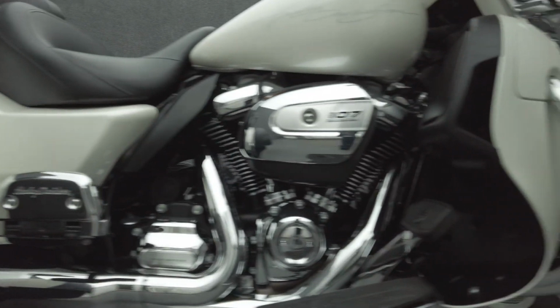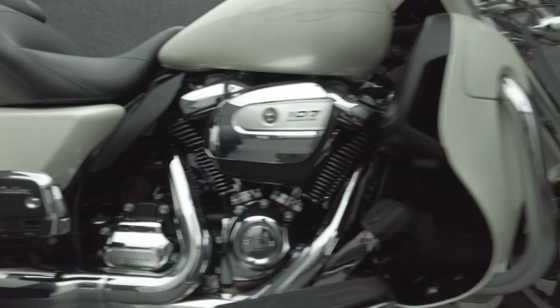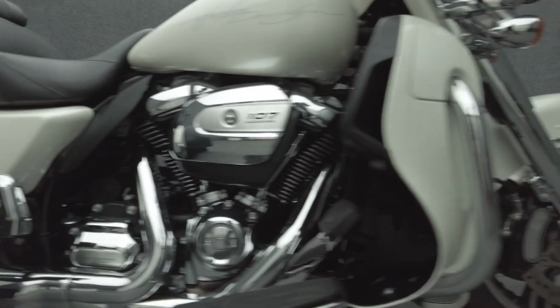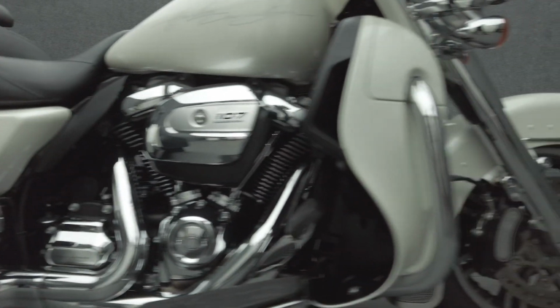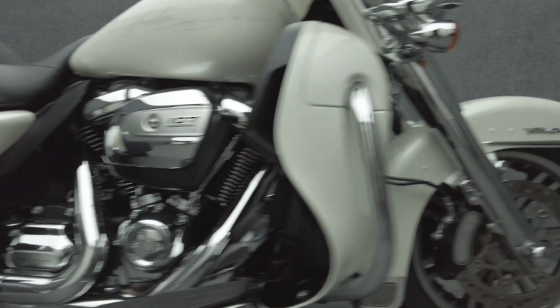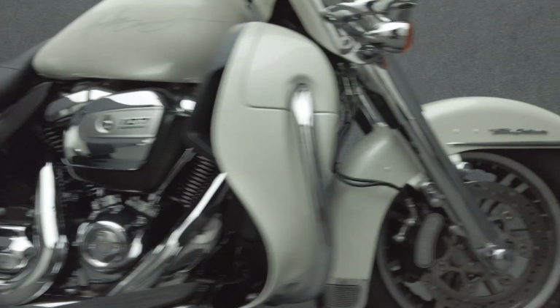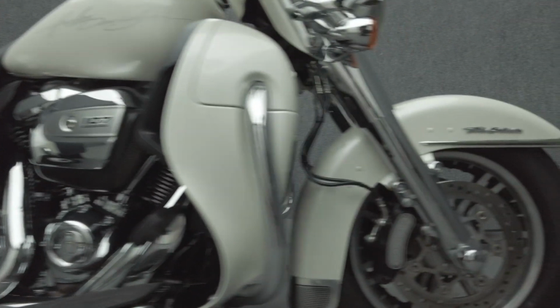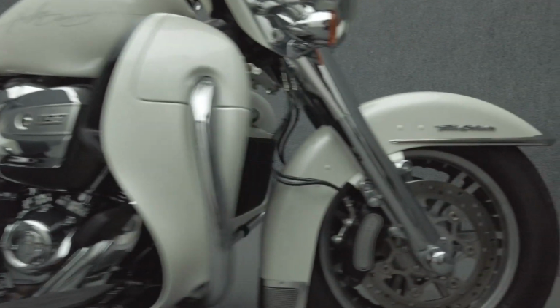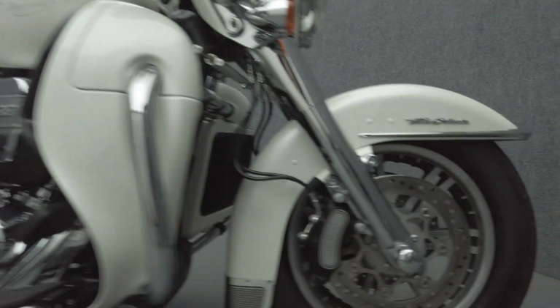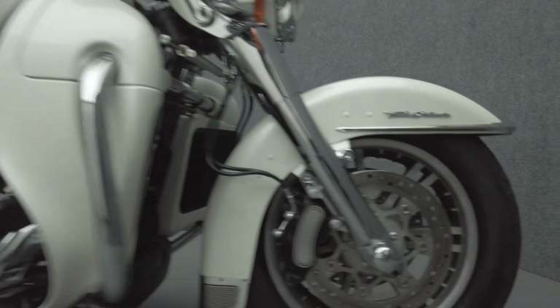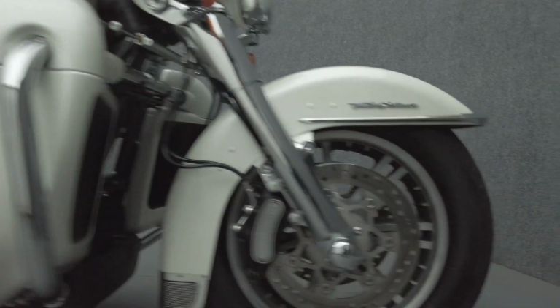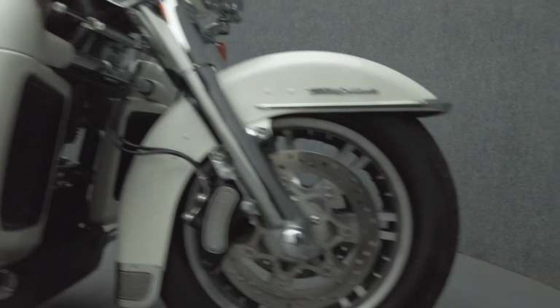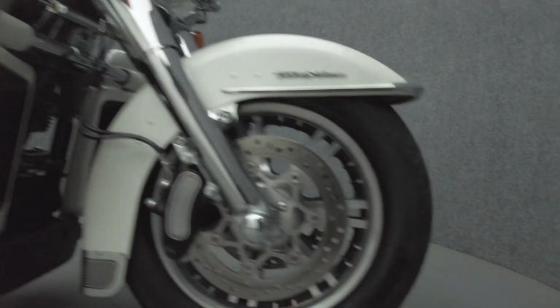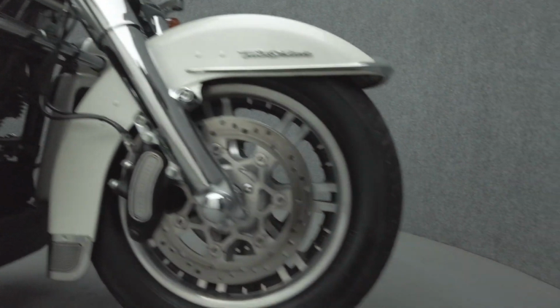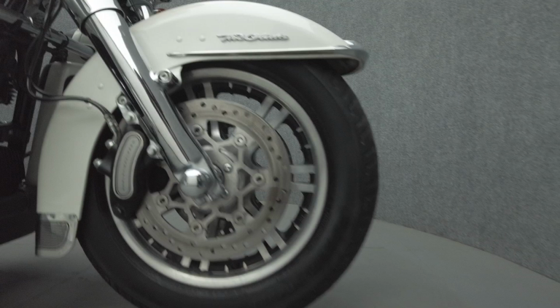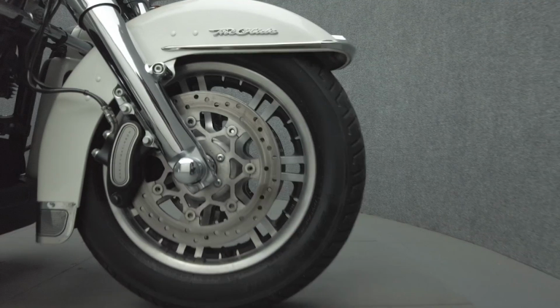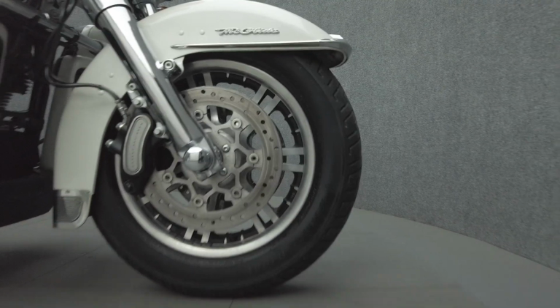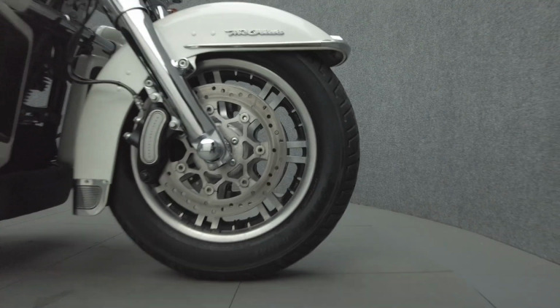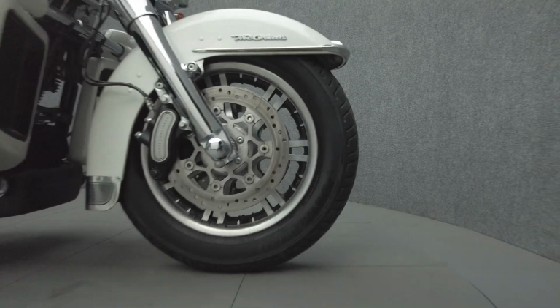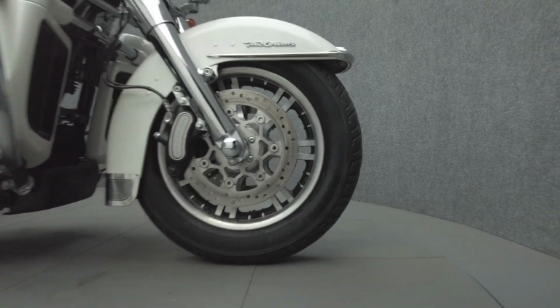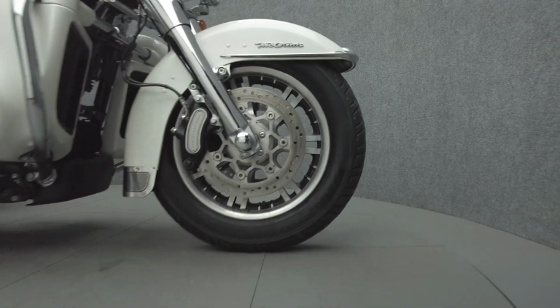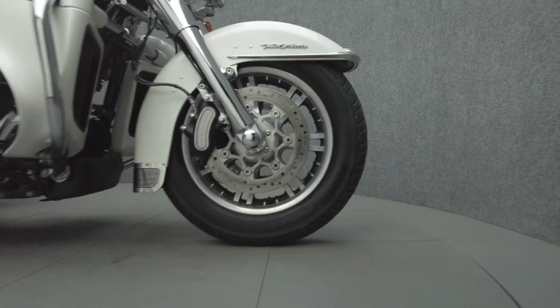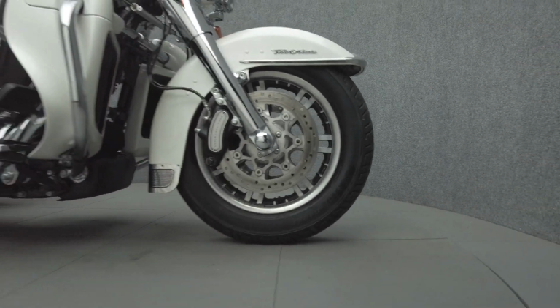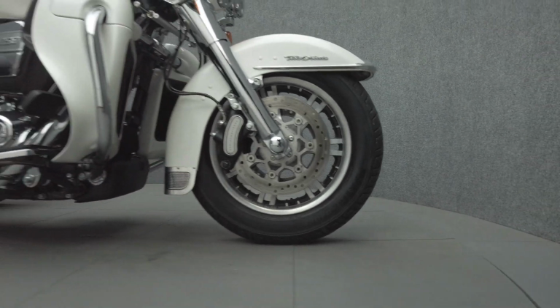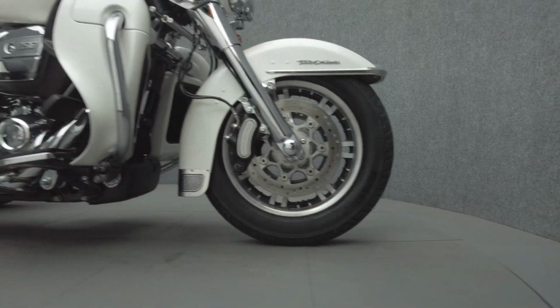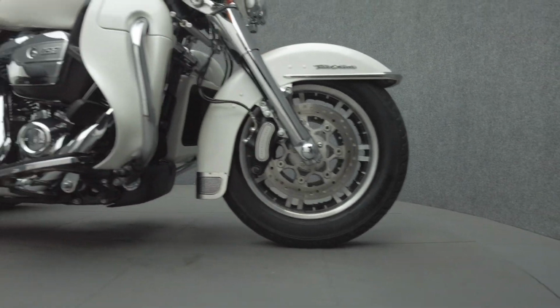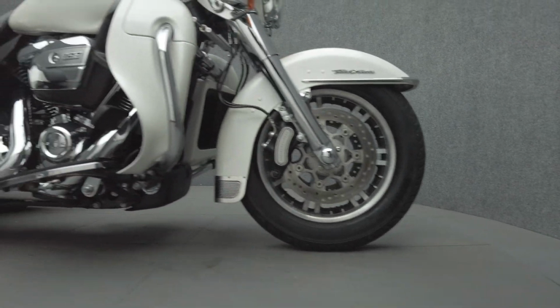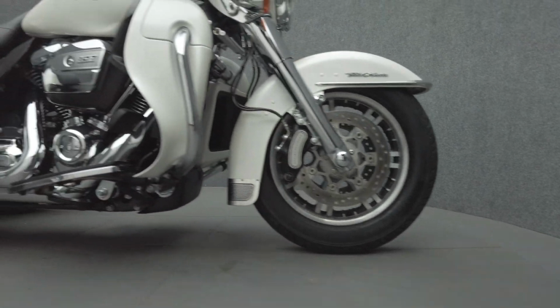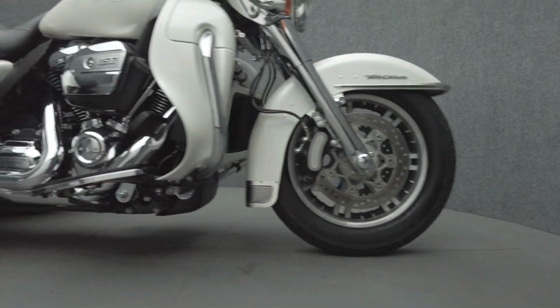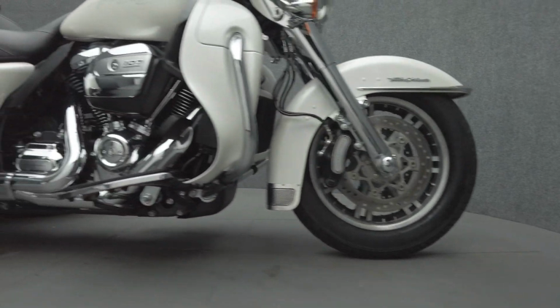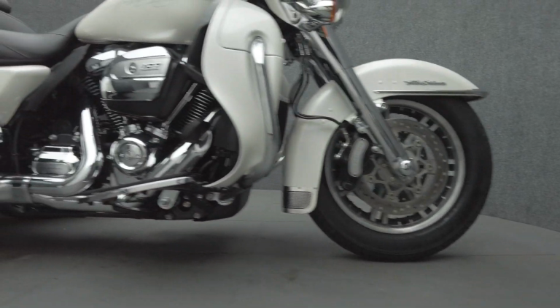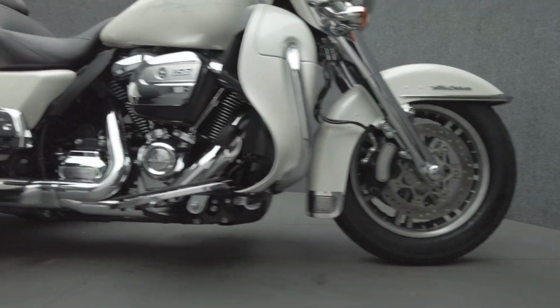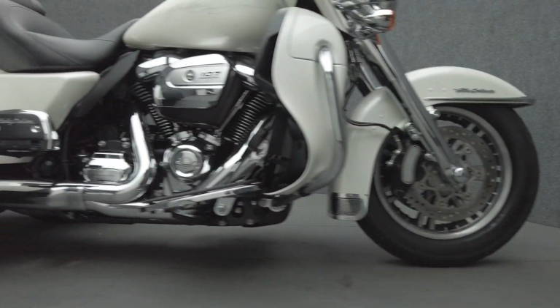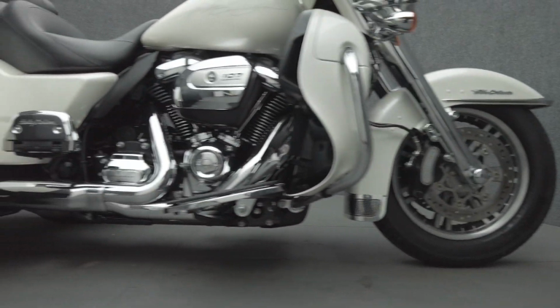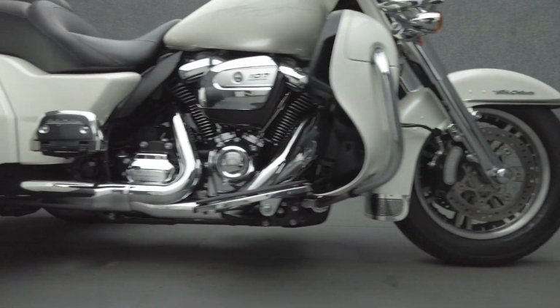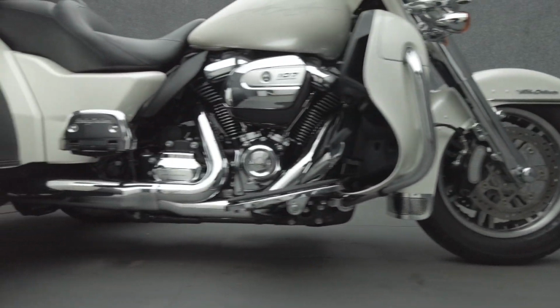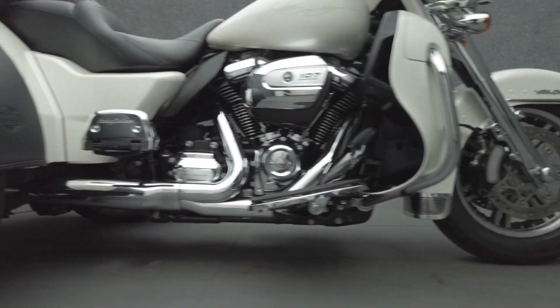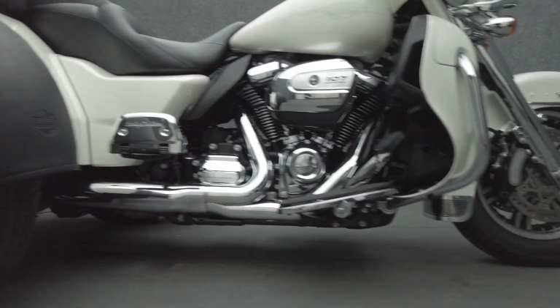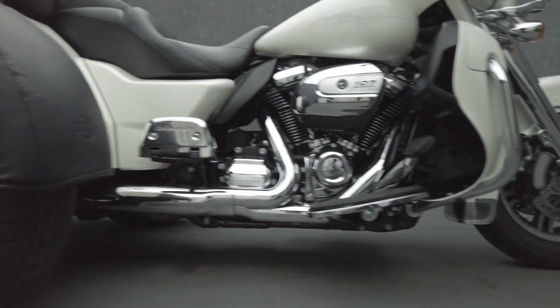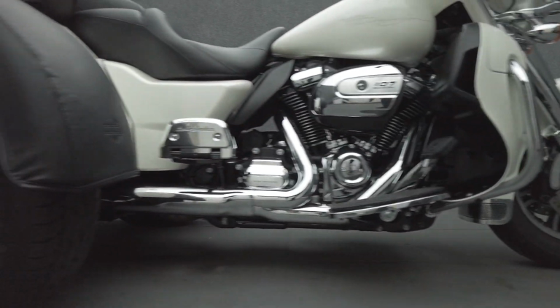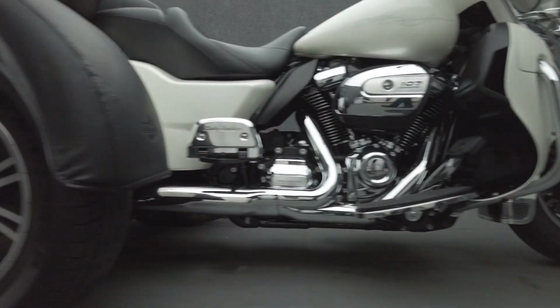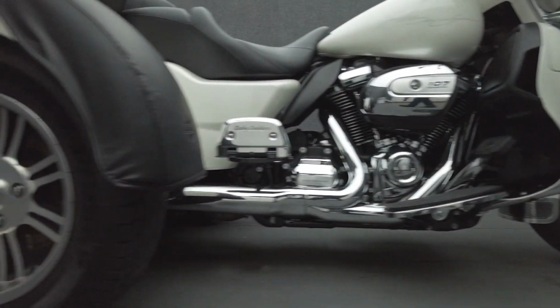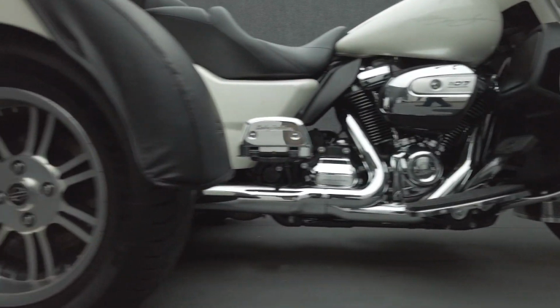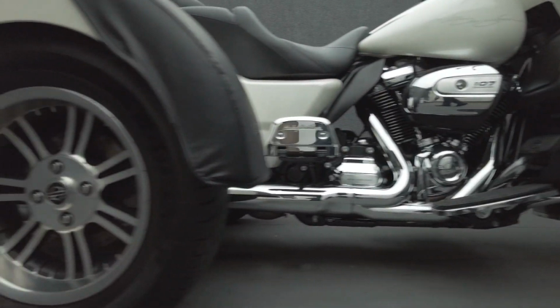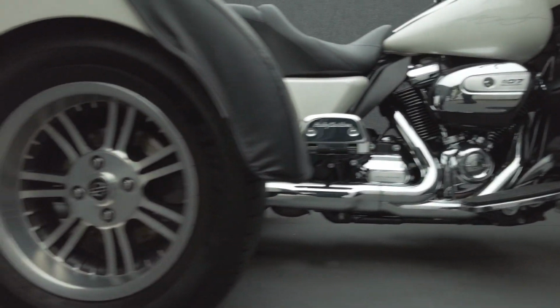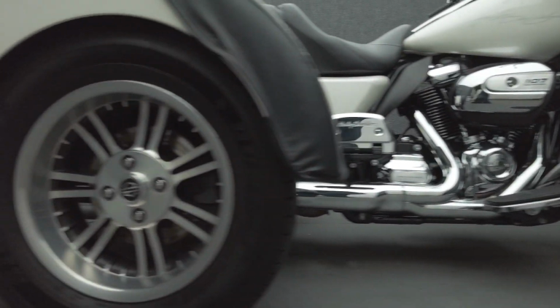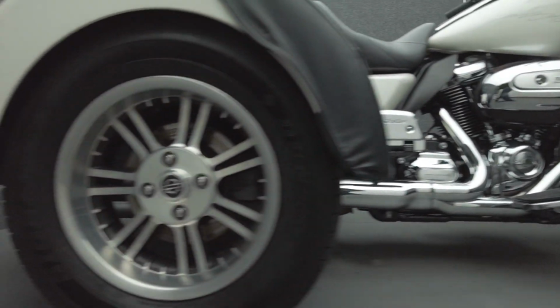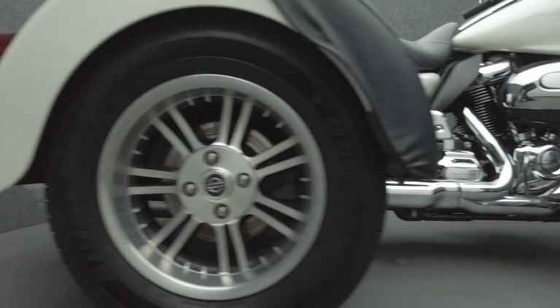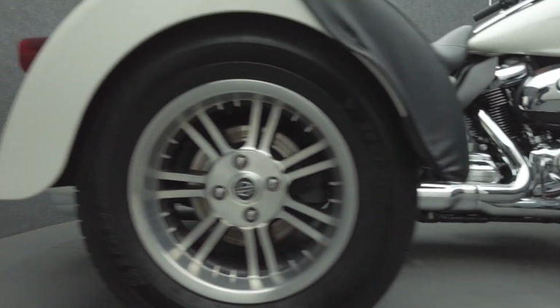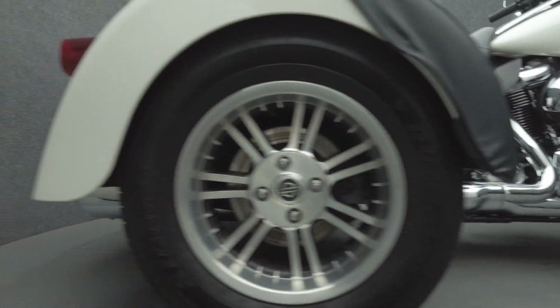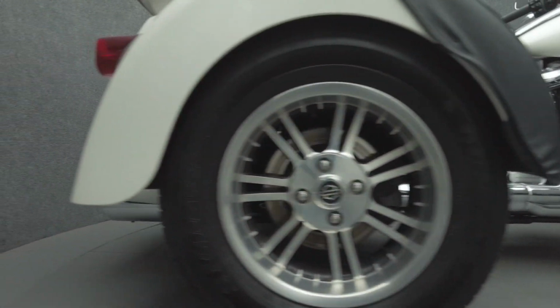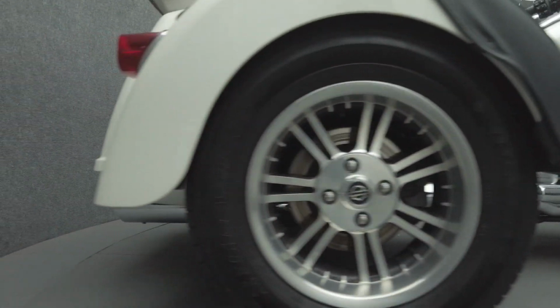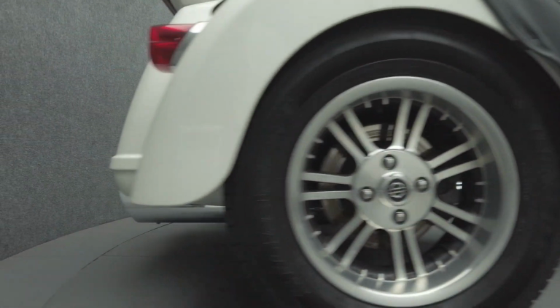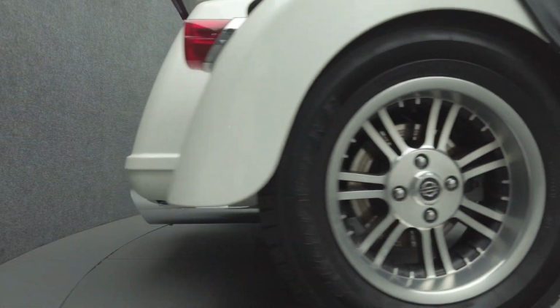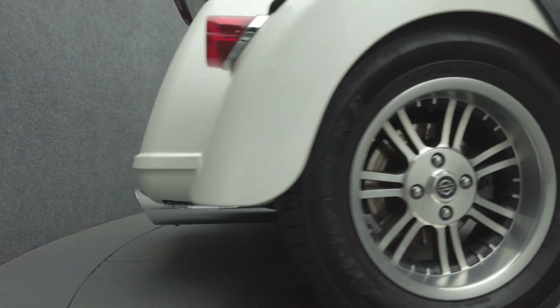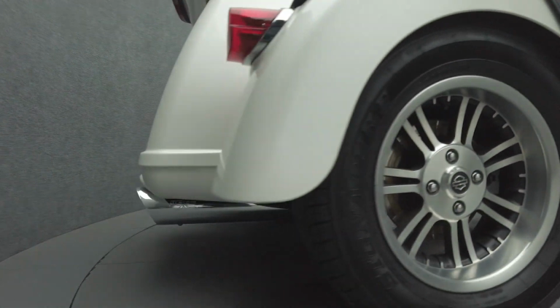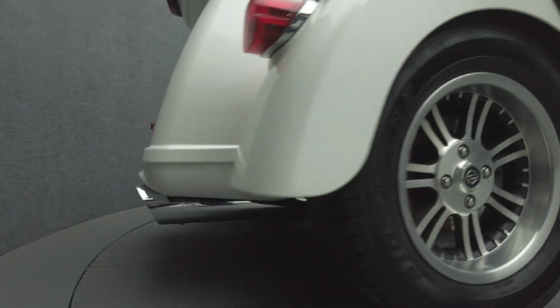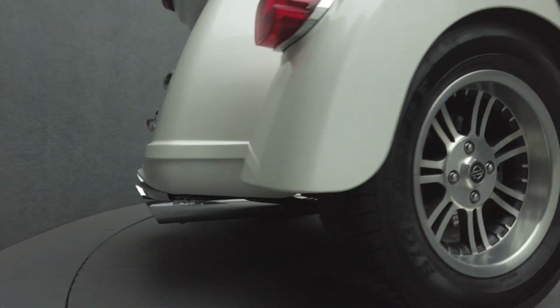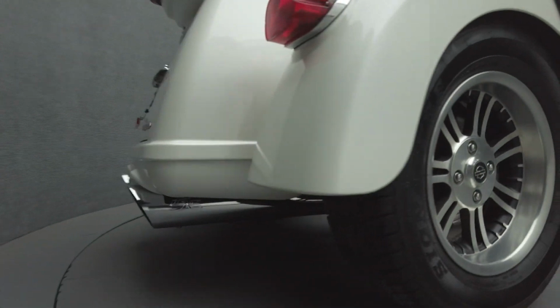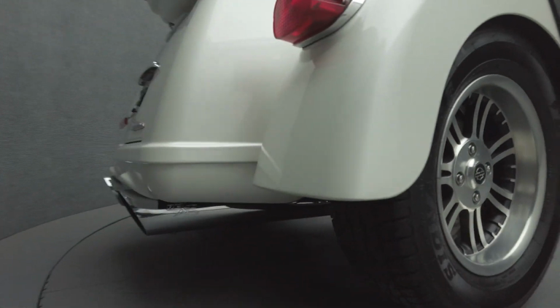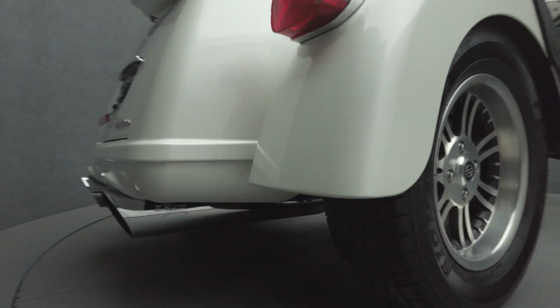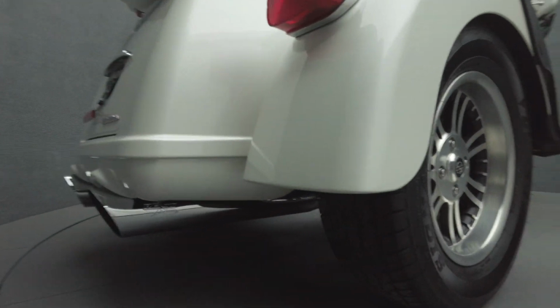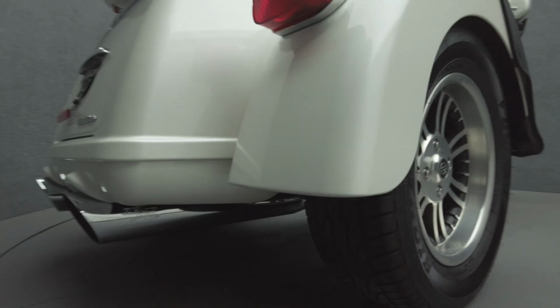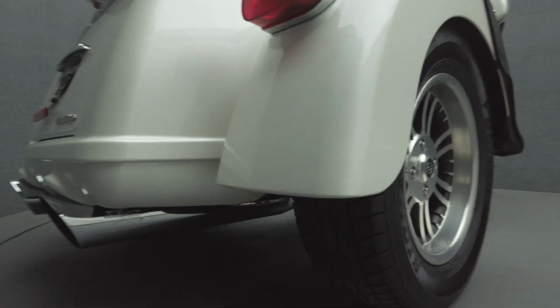It's been upgraded with axle caps, a windshield, rear fender covers, shift linkage, chrome fairing vent trim, fuel door cover, and an RC exhaust.